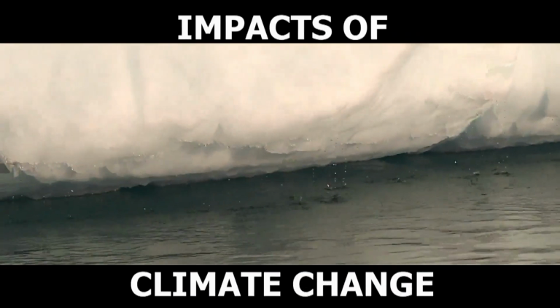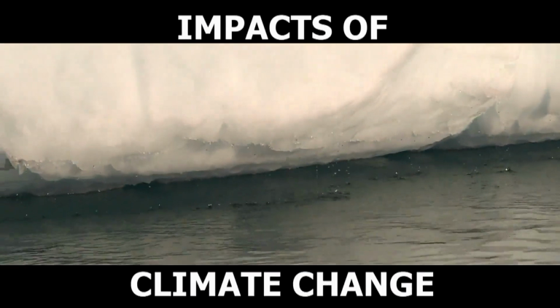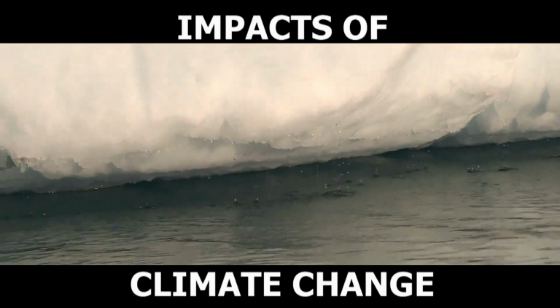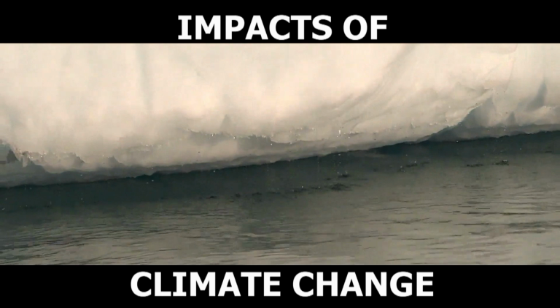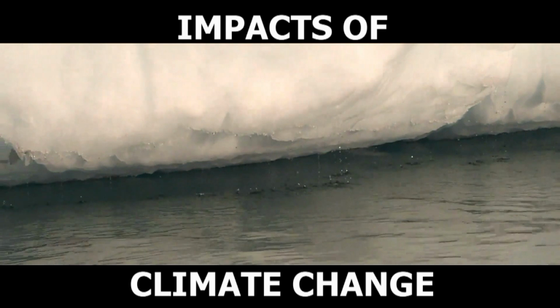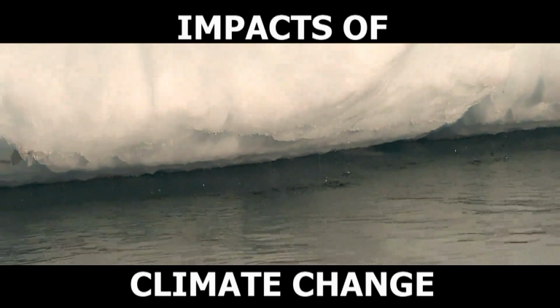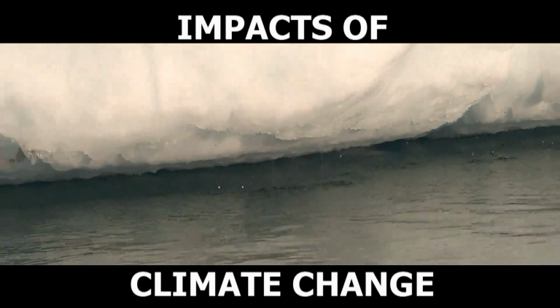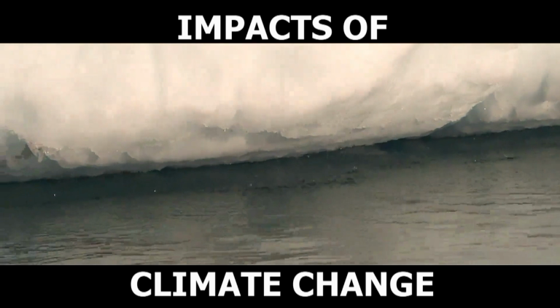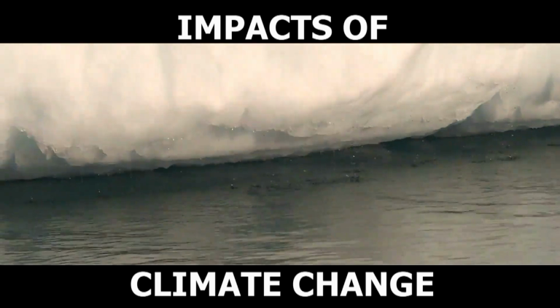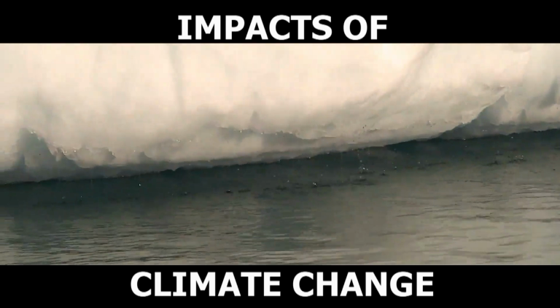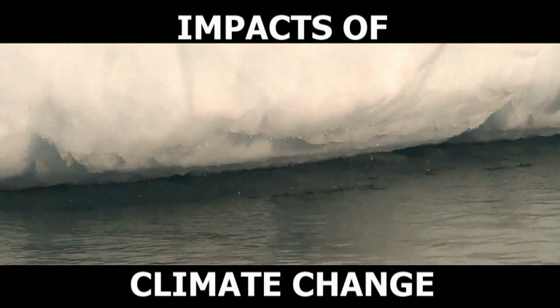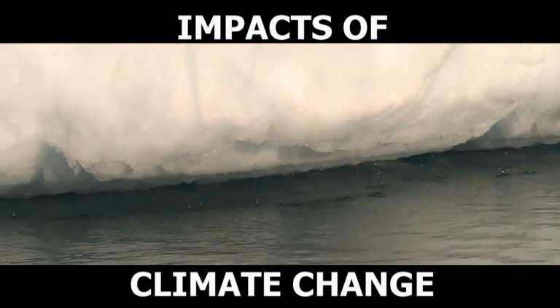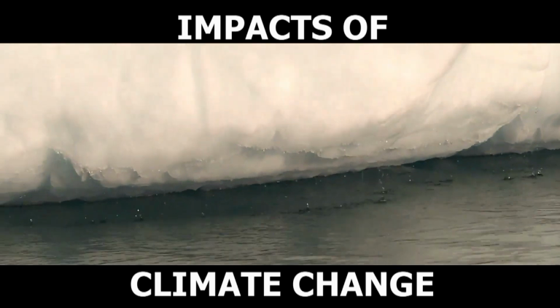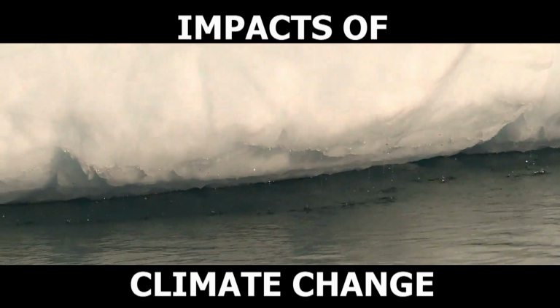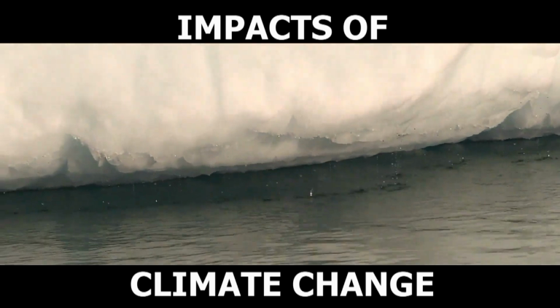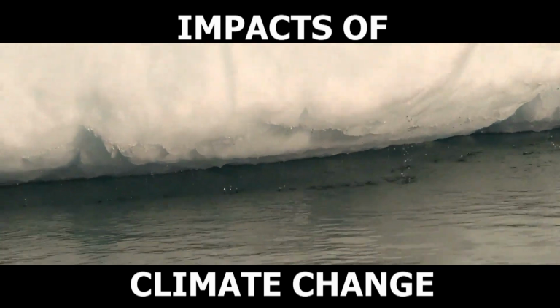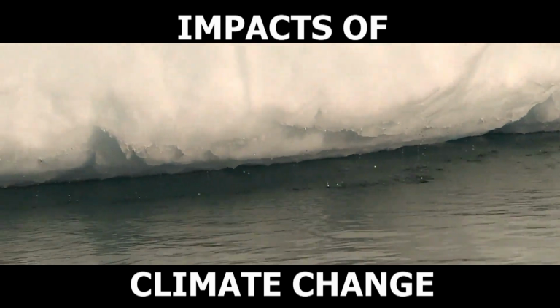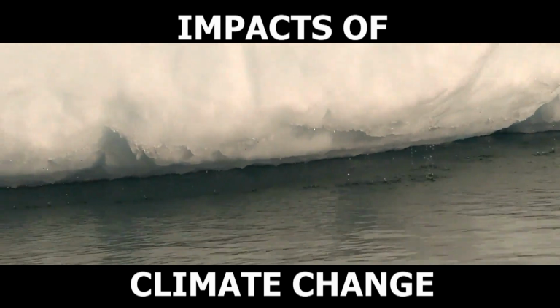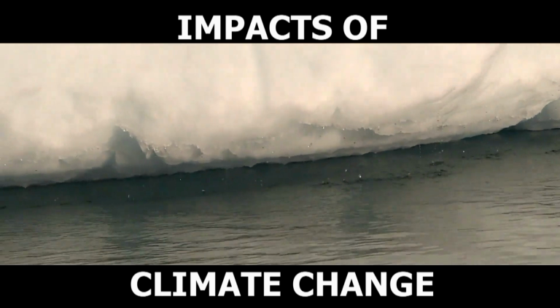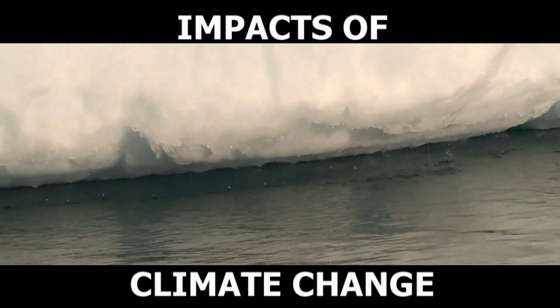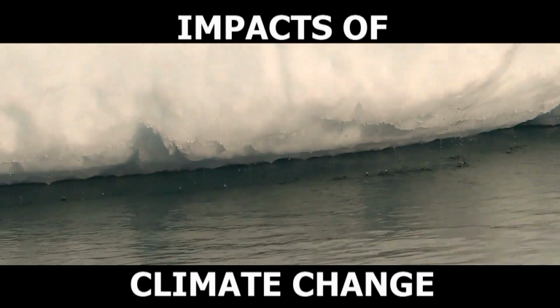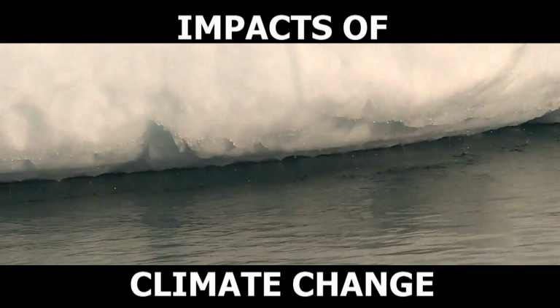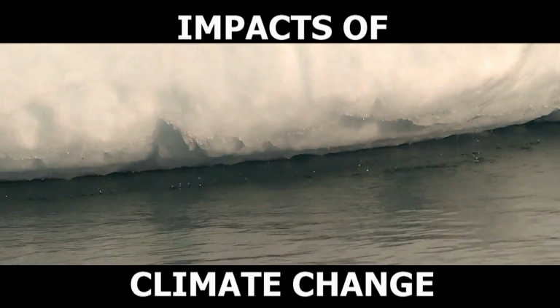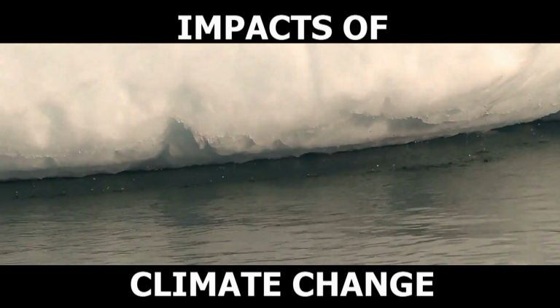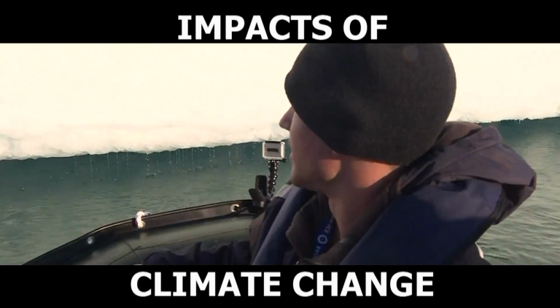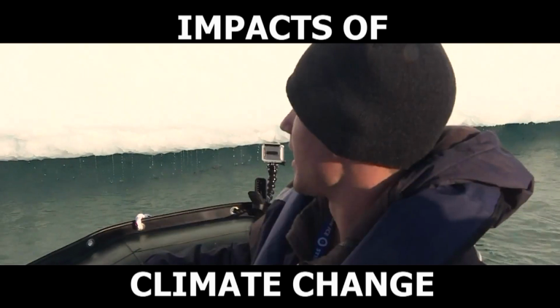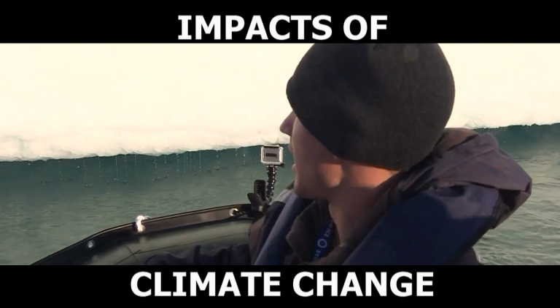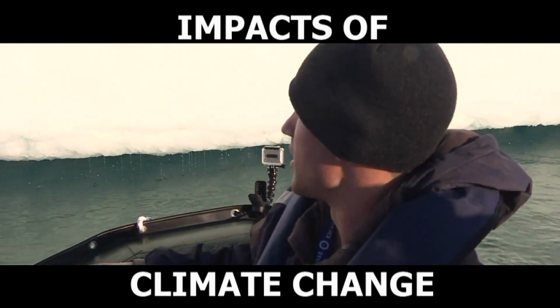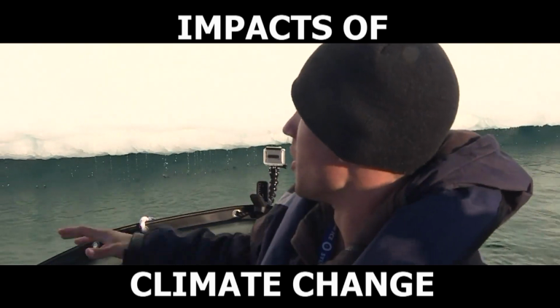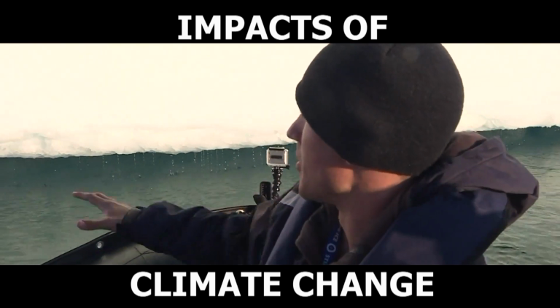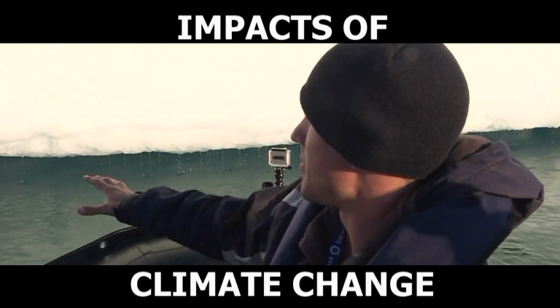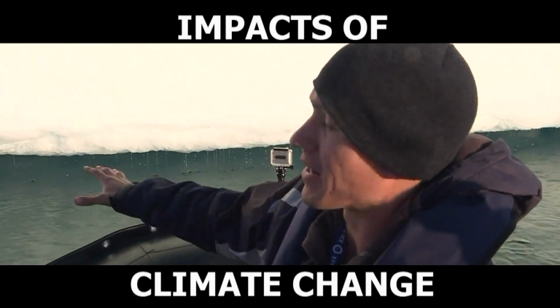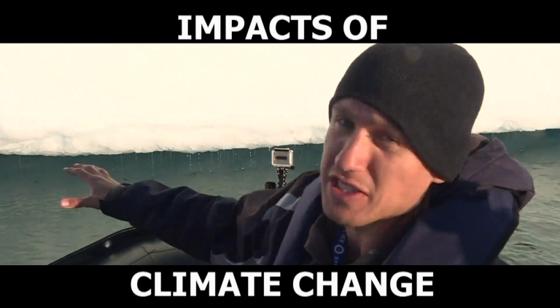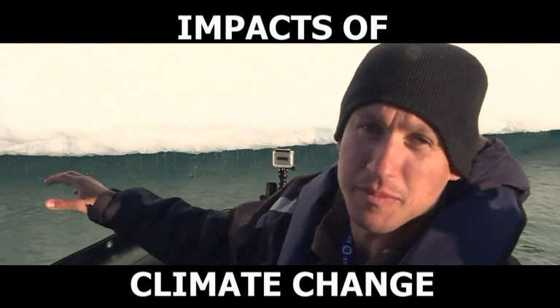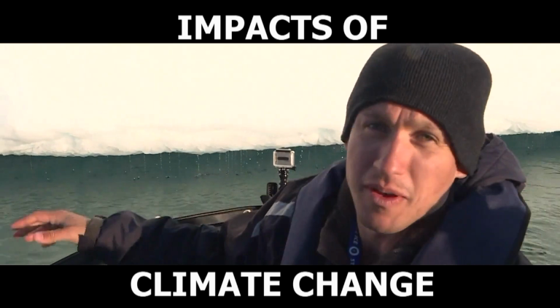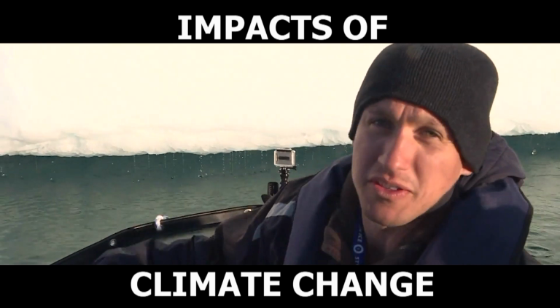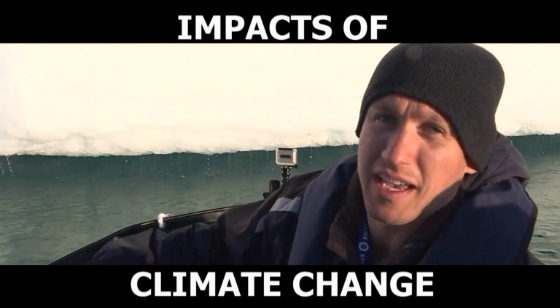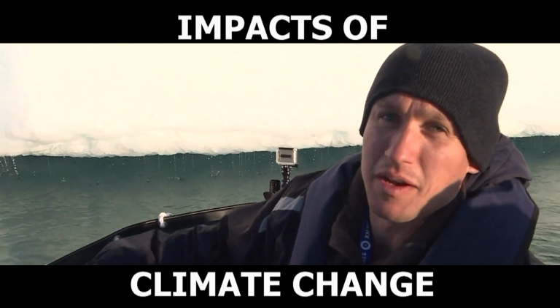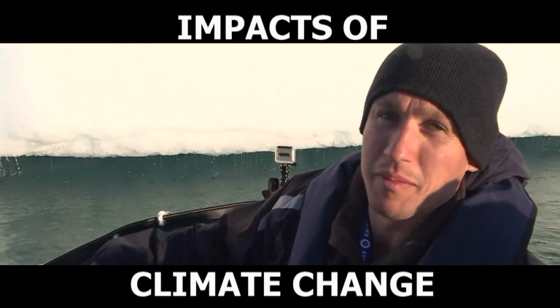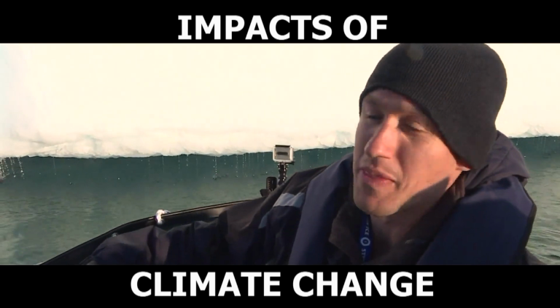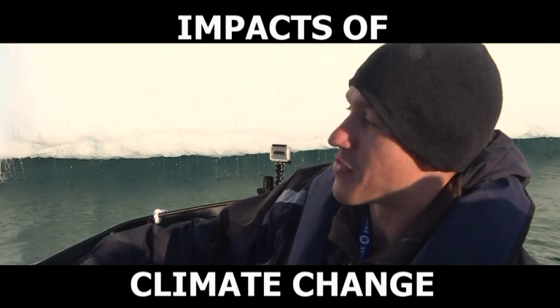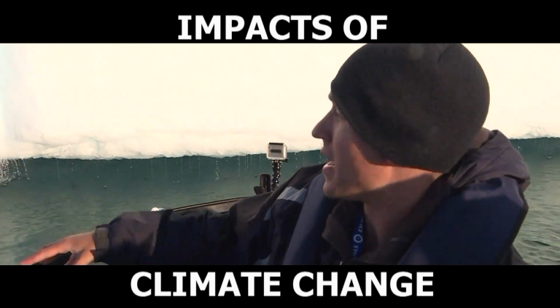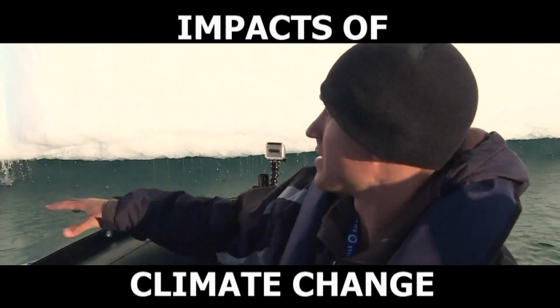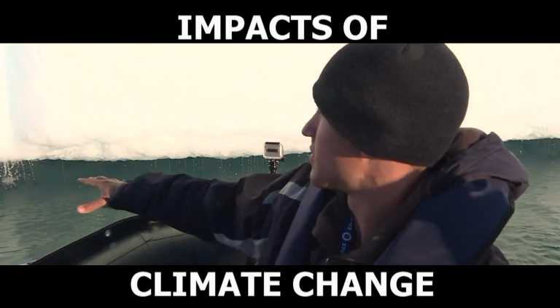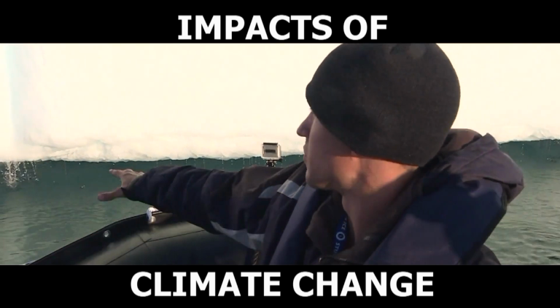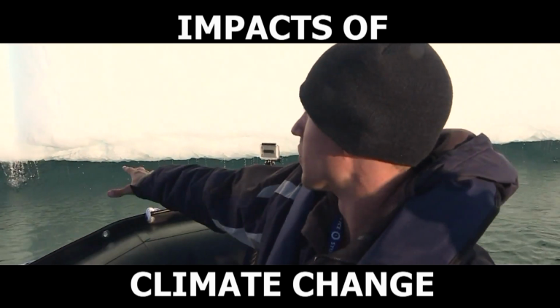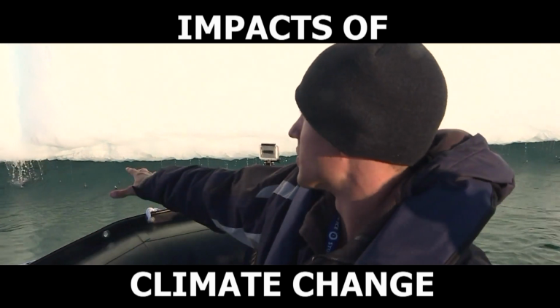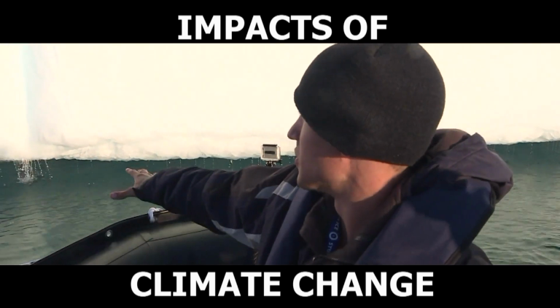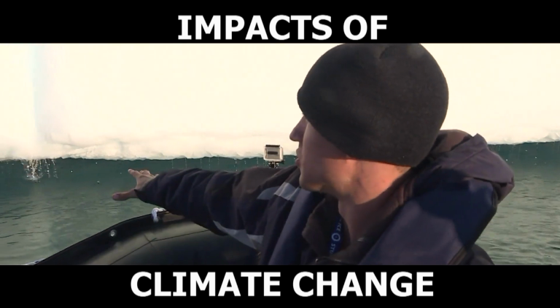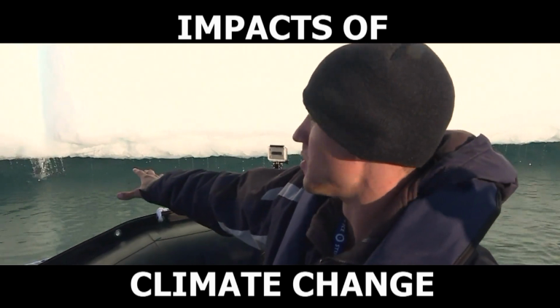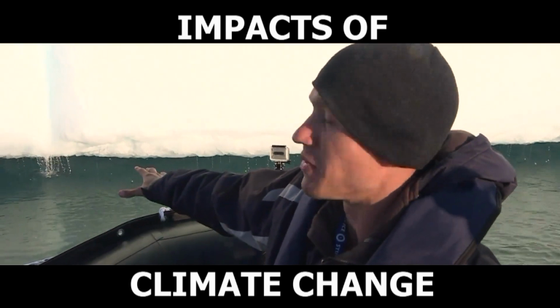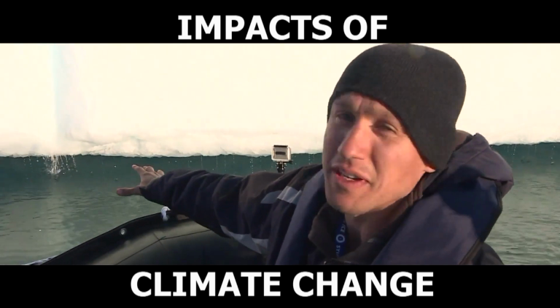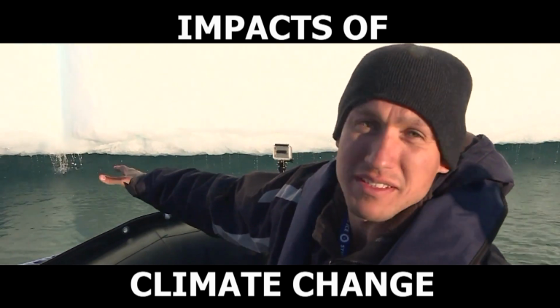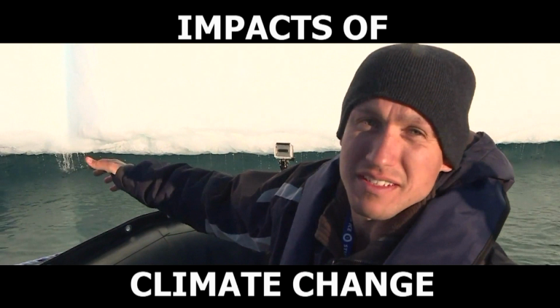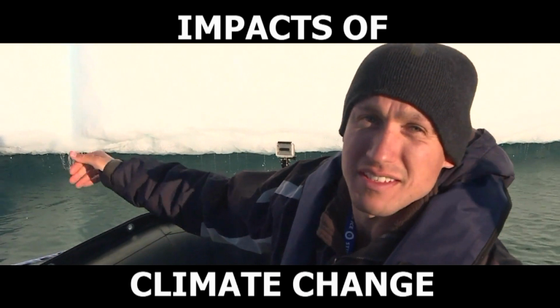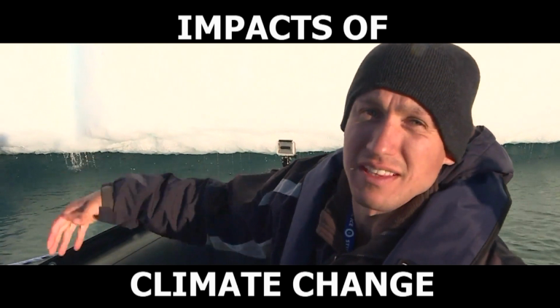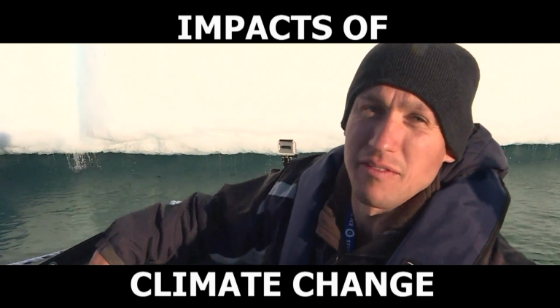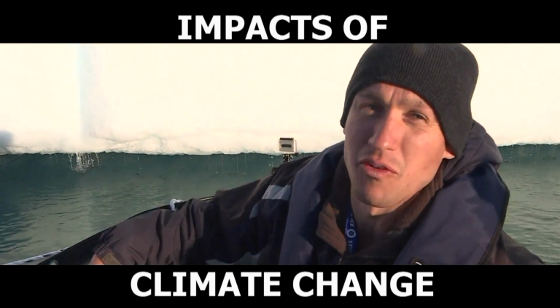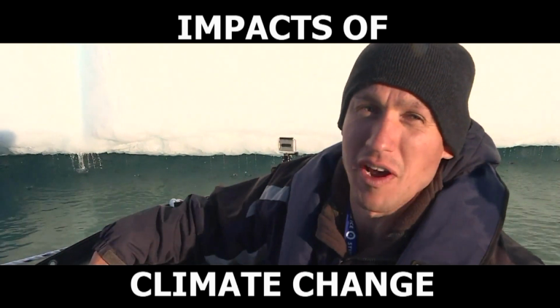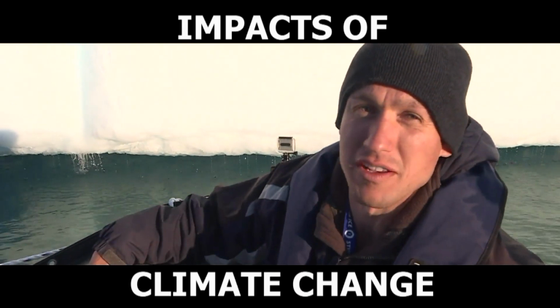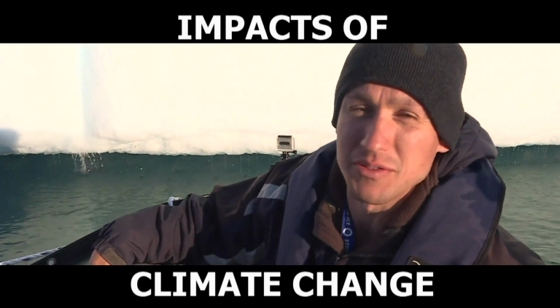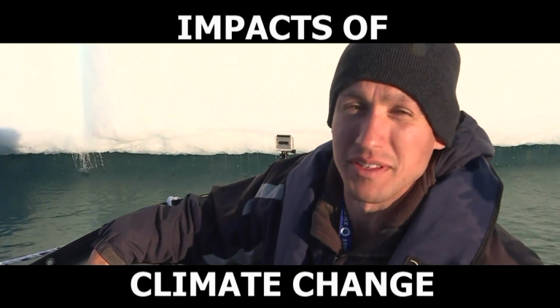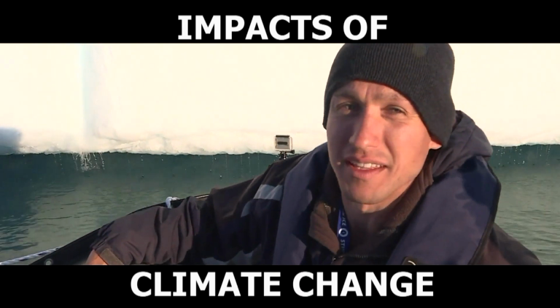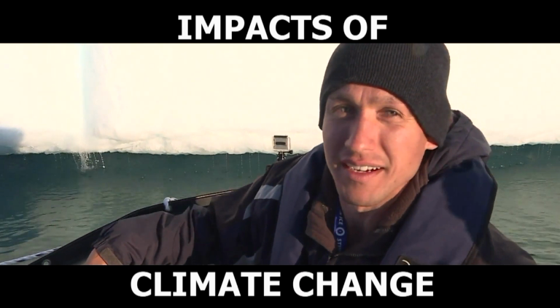So it's actually some melt water right there from this iceberg. I know it might be on a small scale, but that's what's contributing to sea level rise right there.